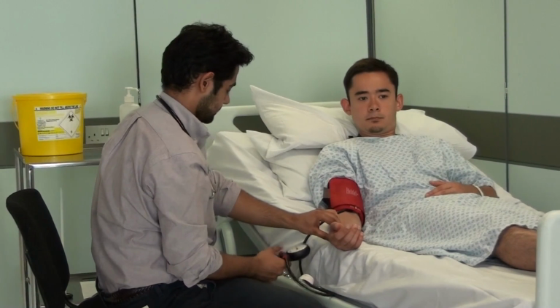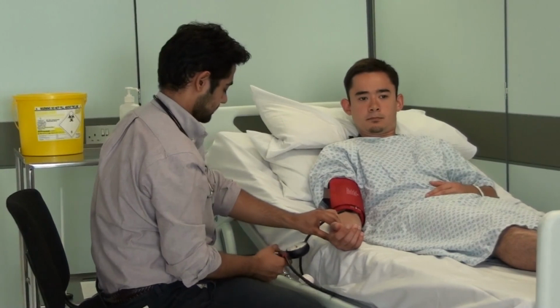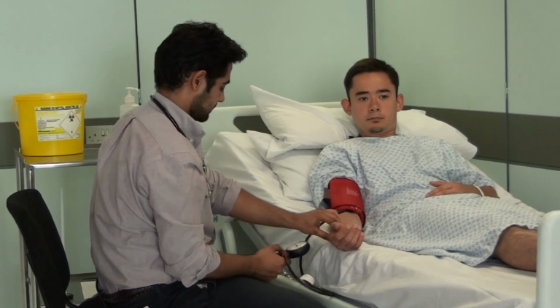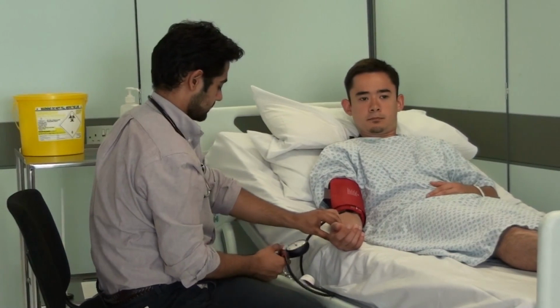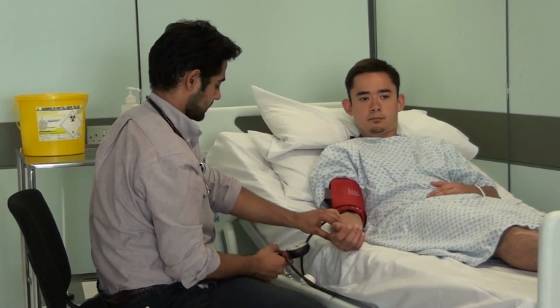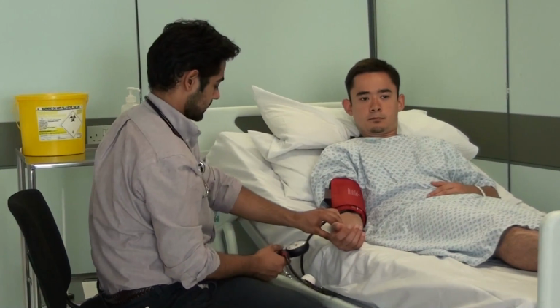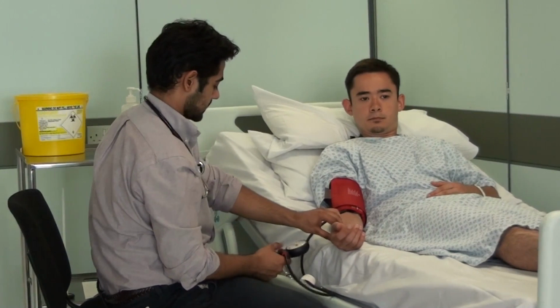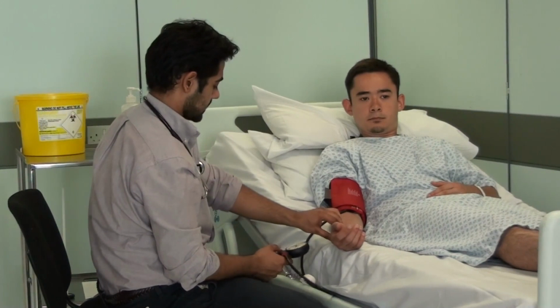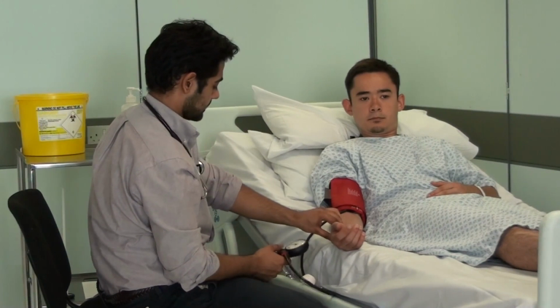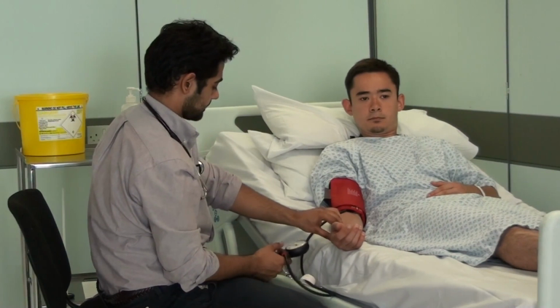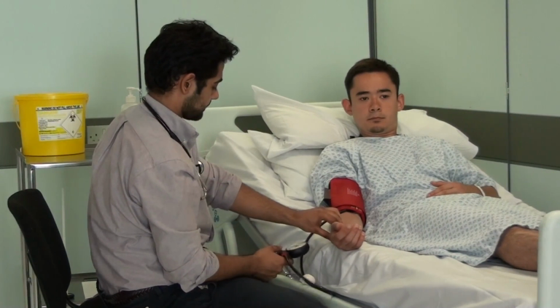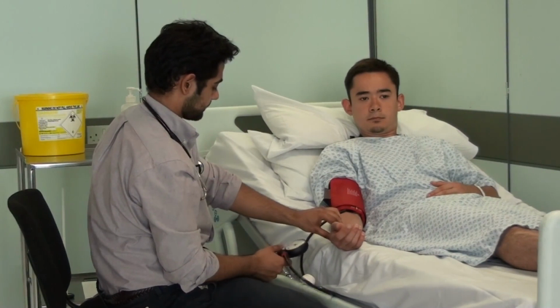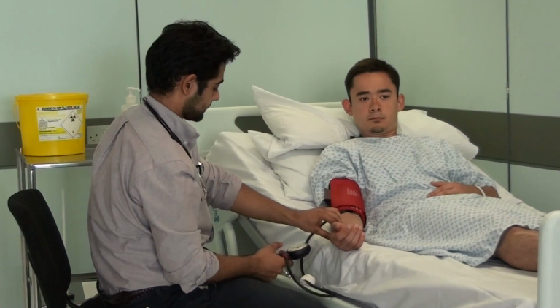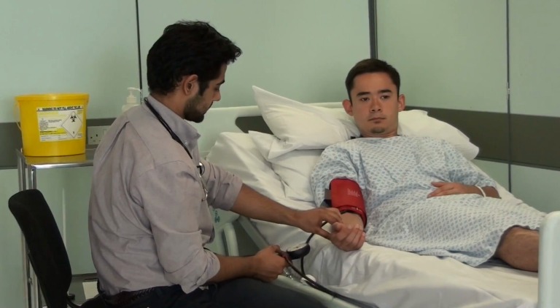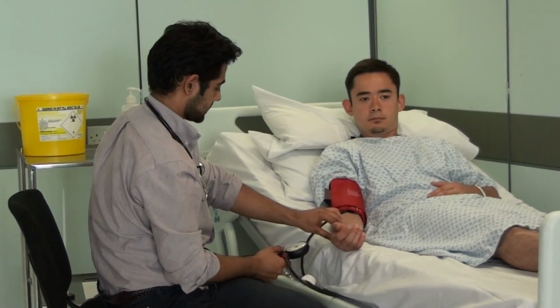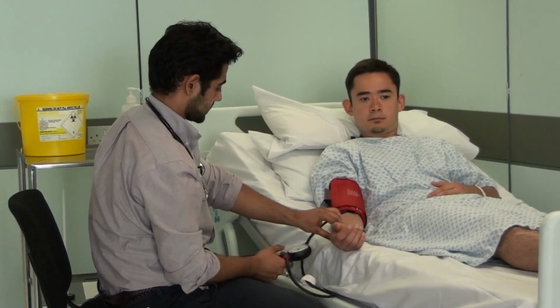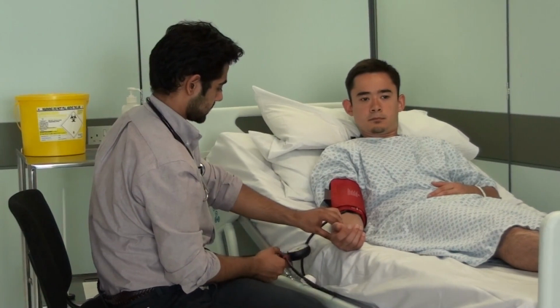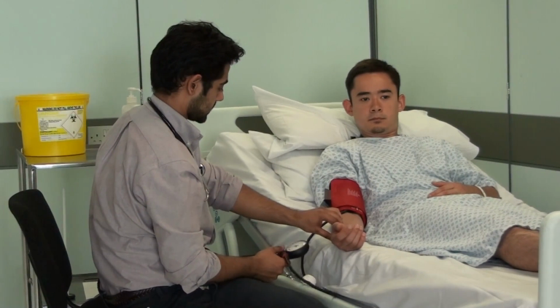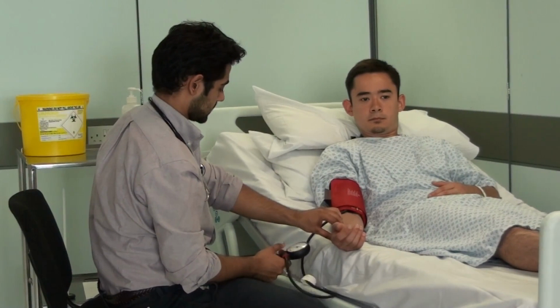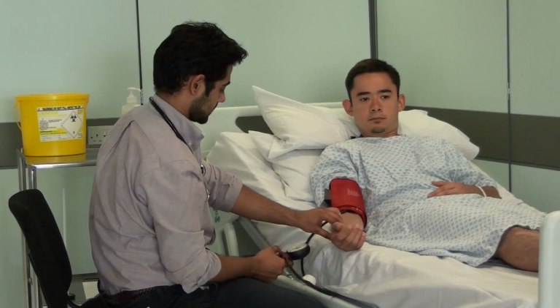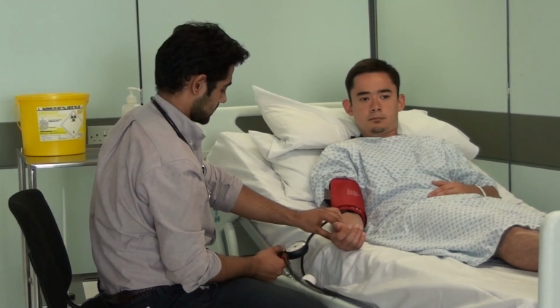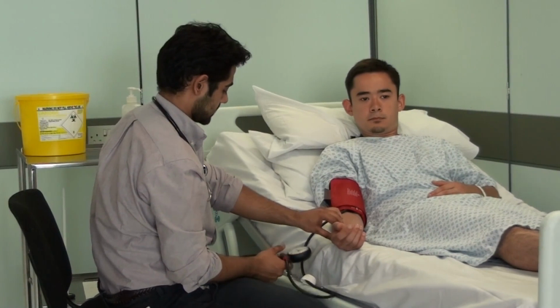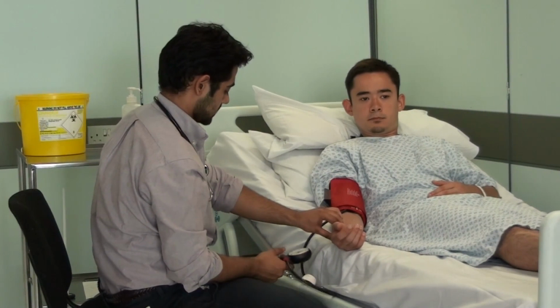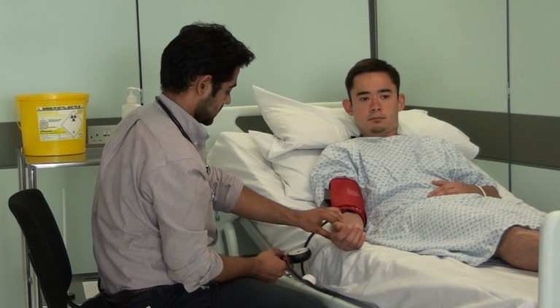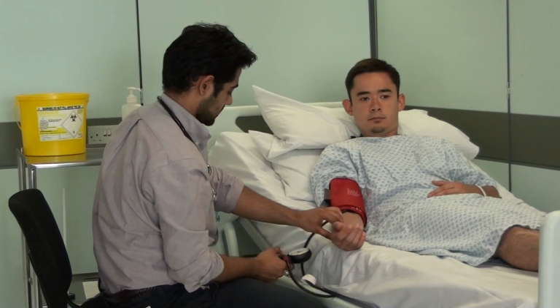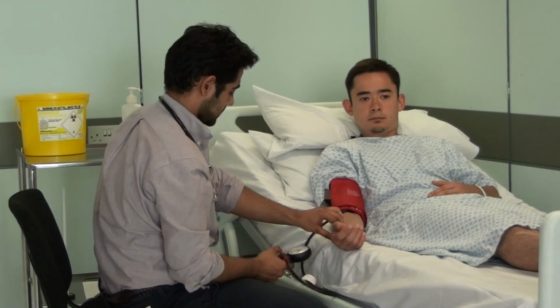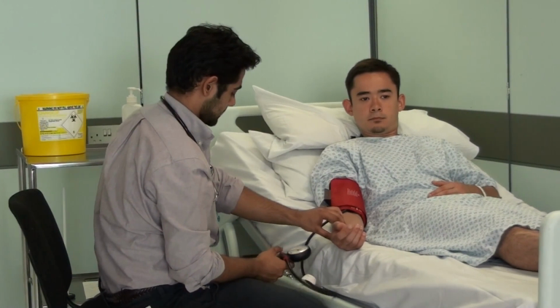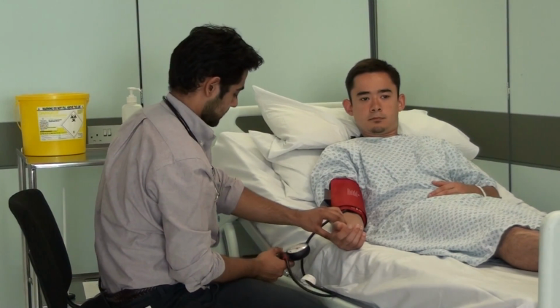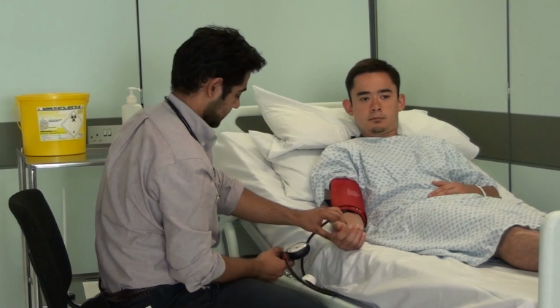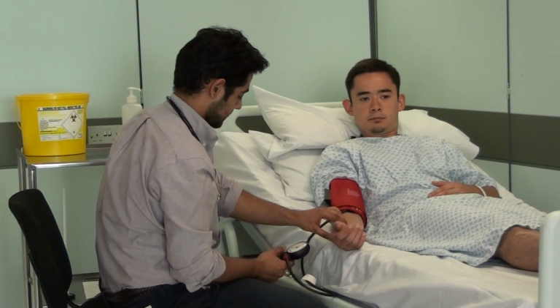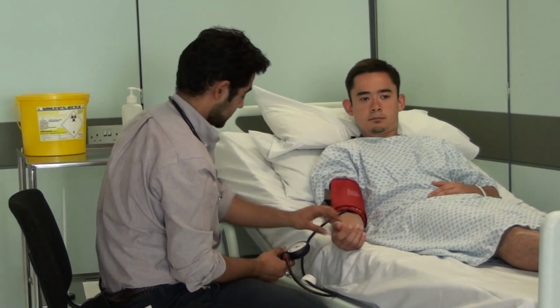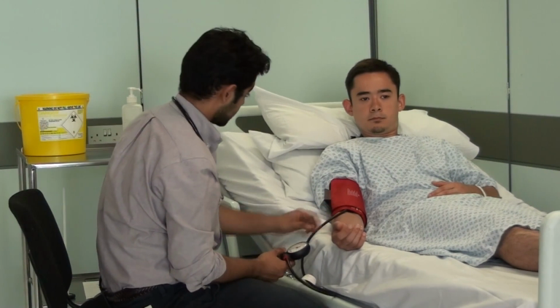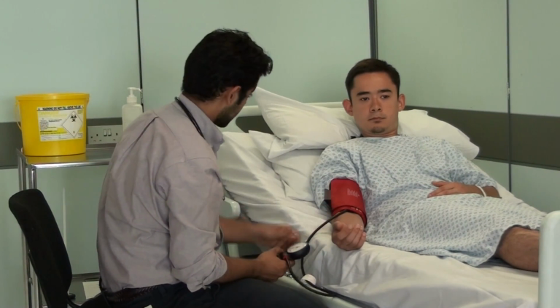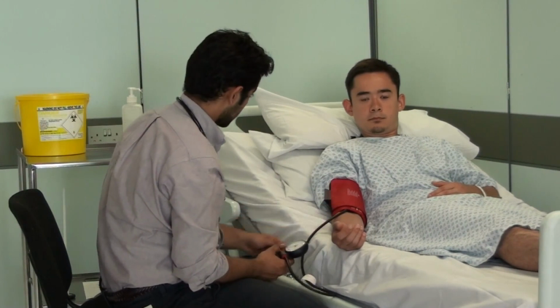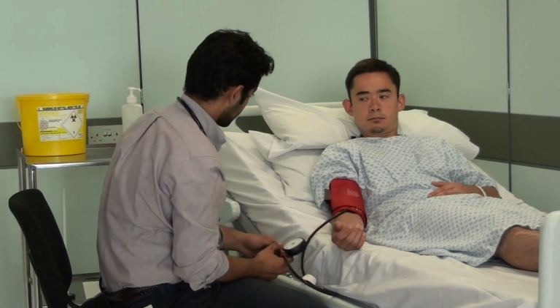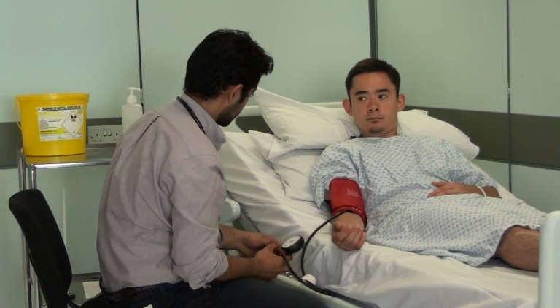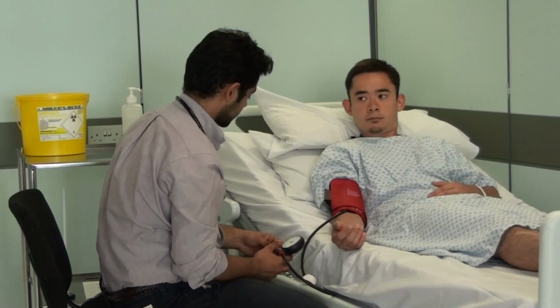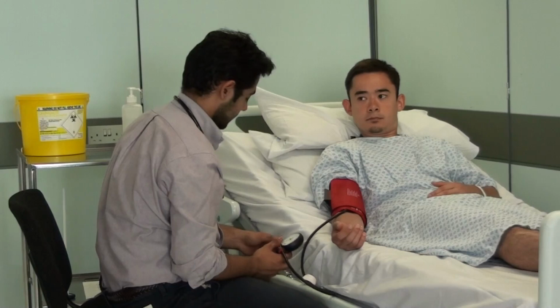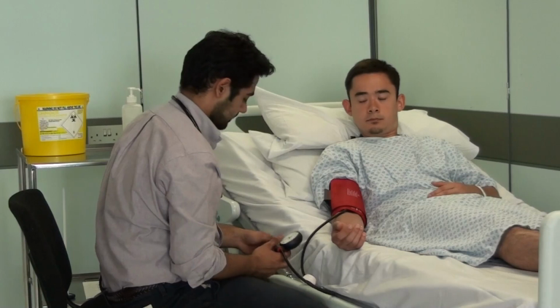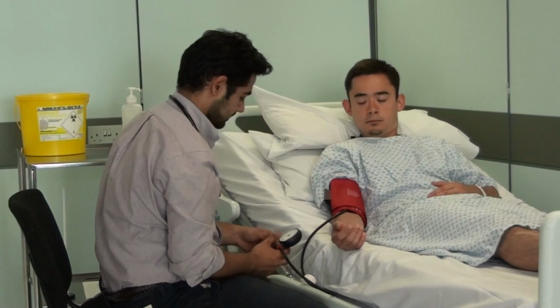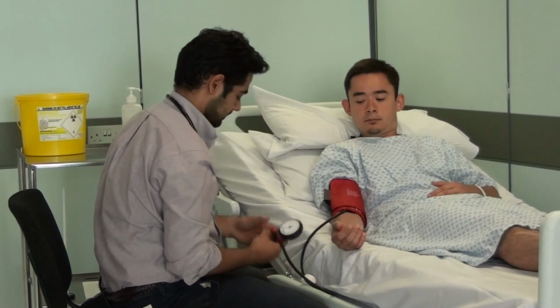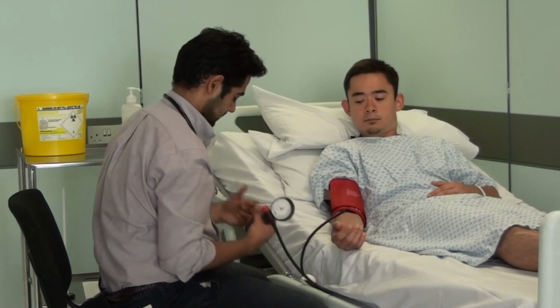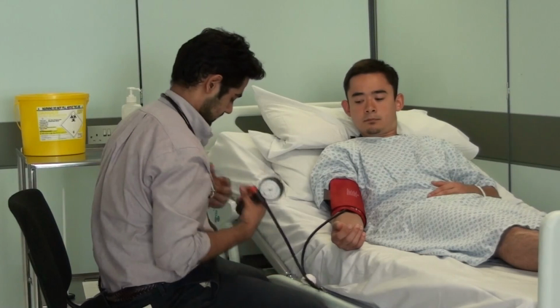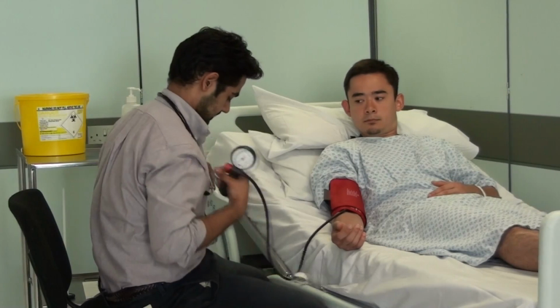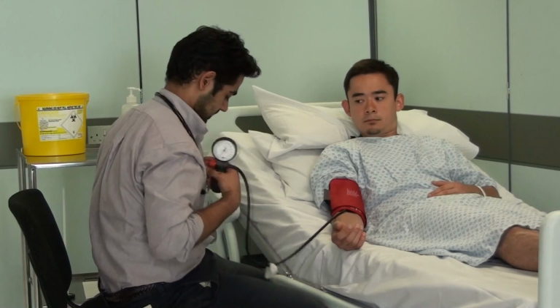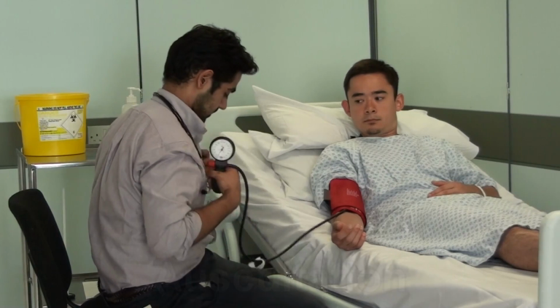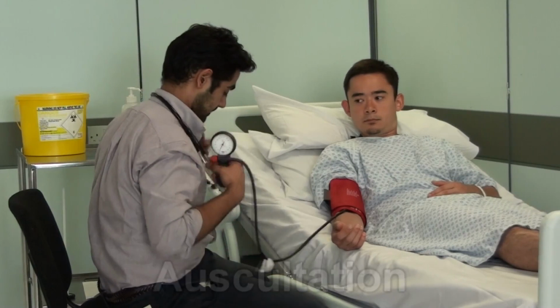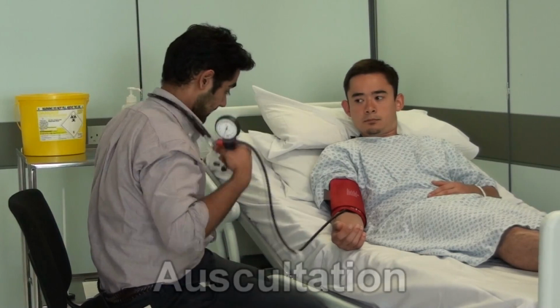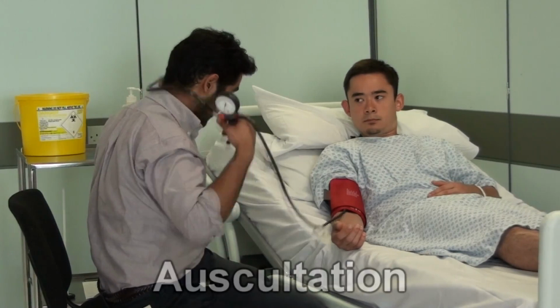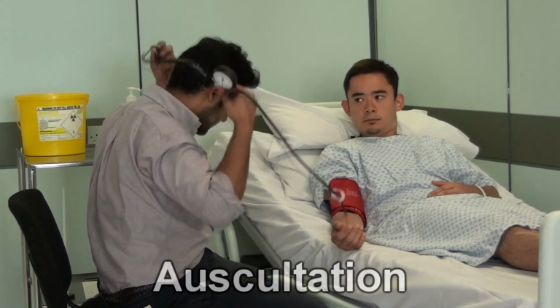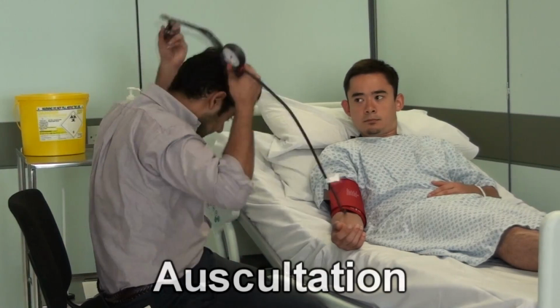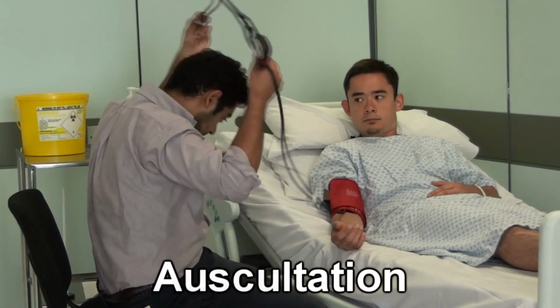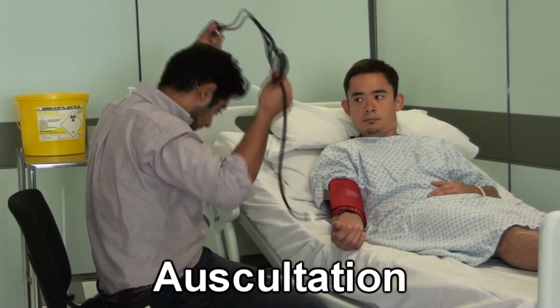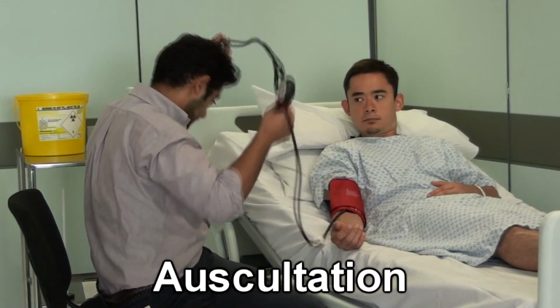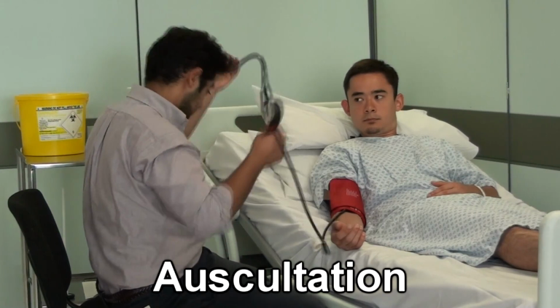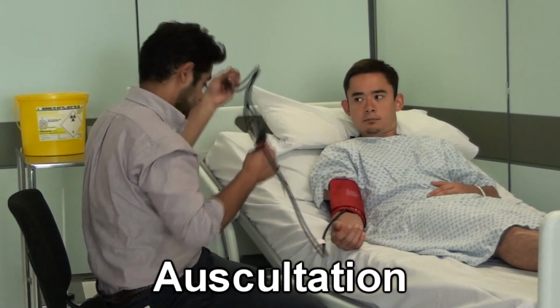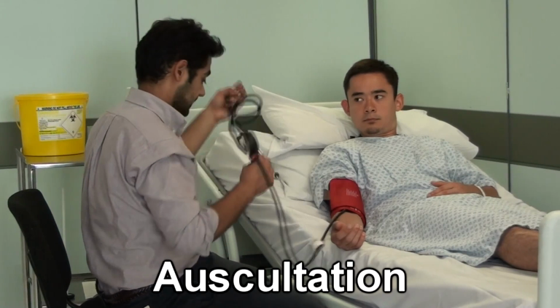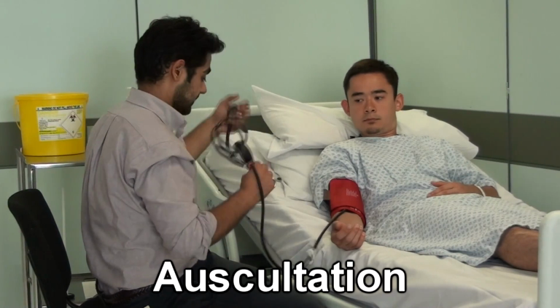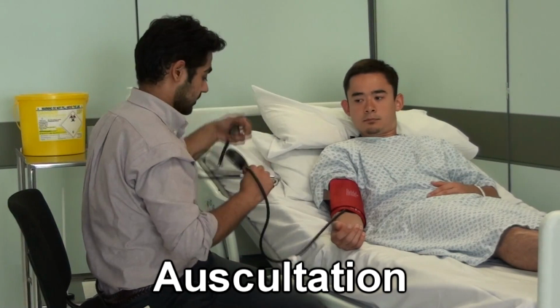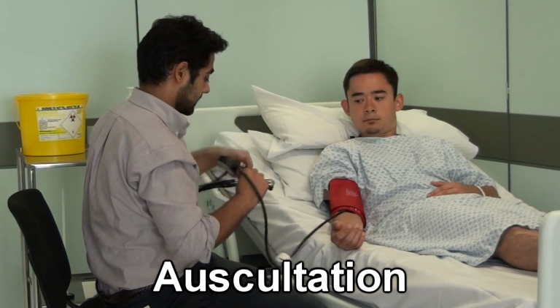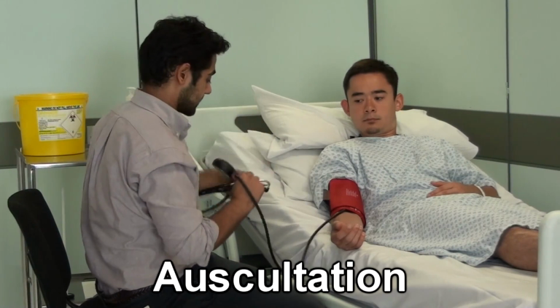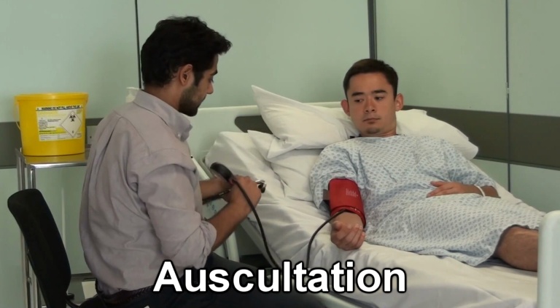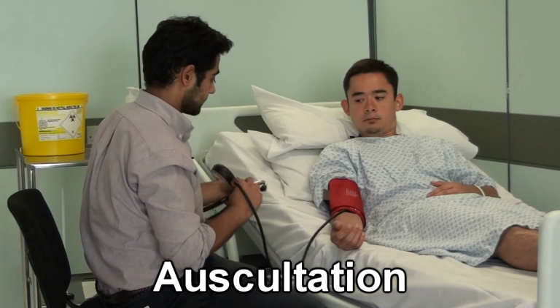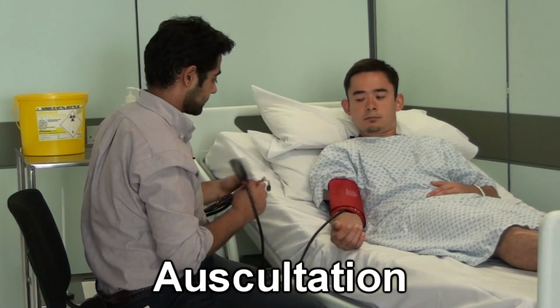I'm going to be doing that one more time, and I'll just be listening with the stethoscope this time.